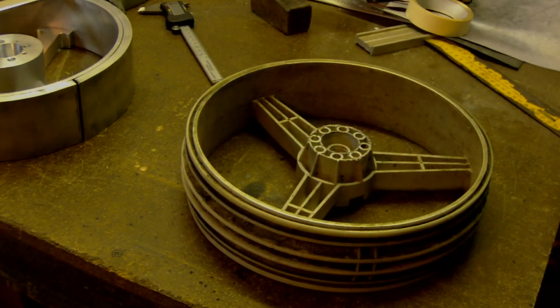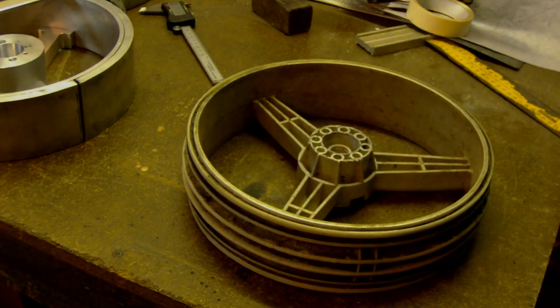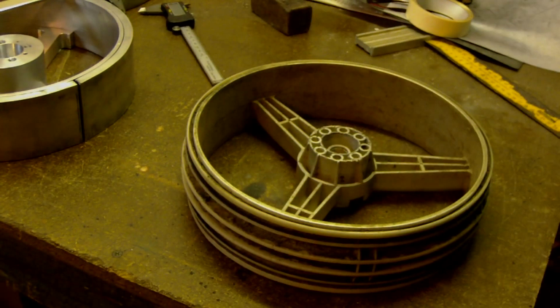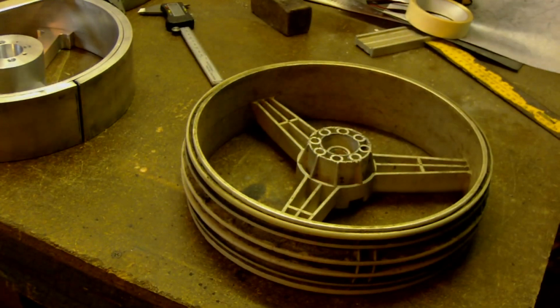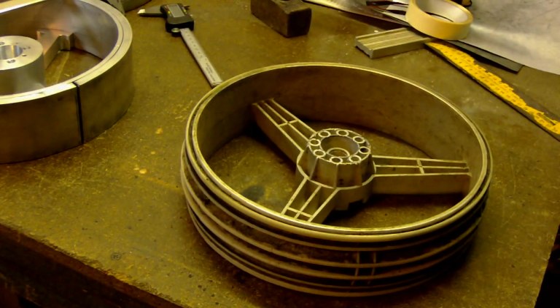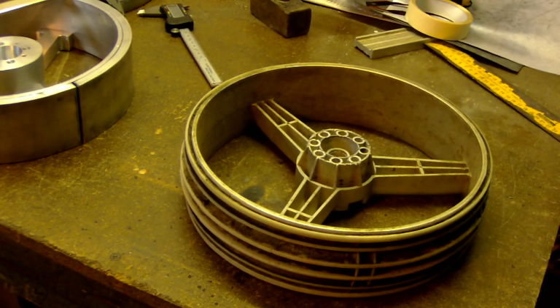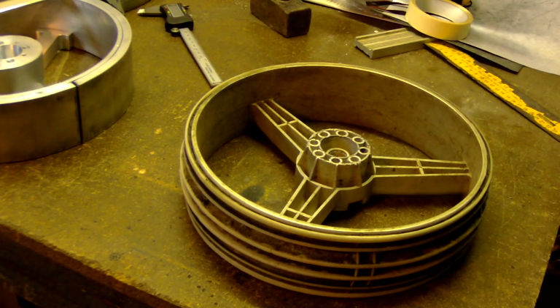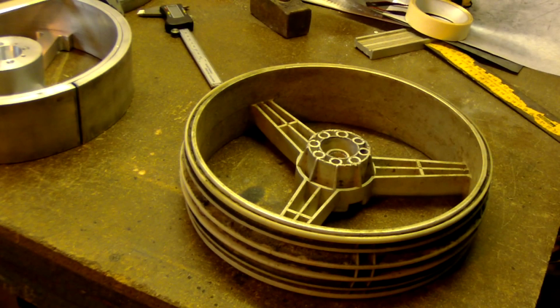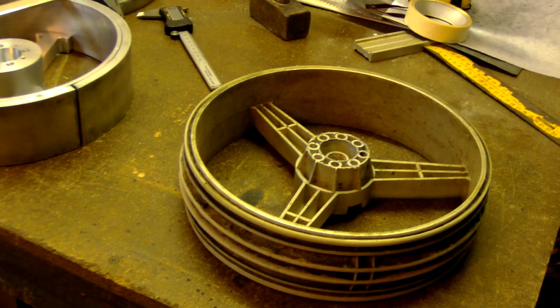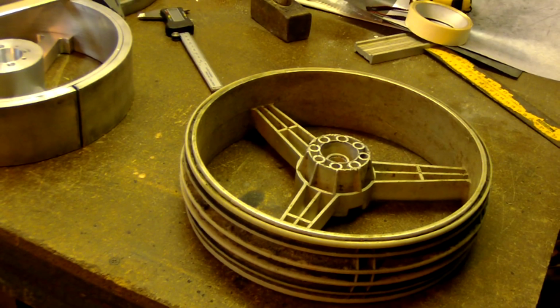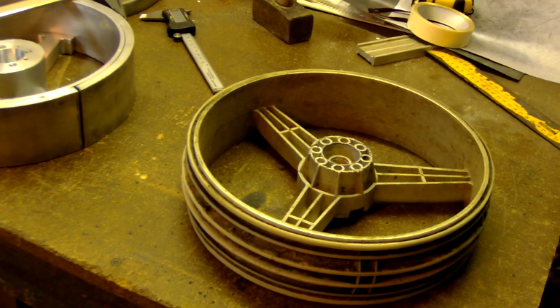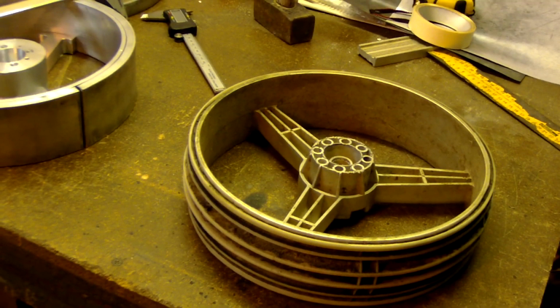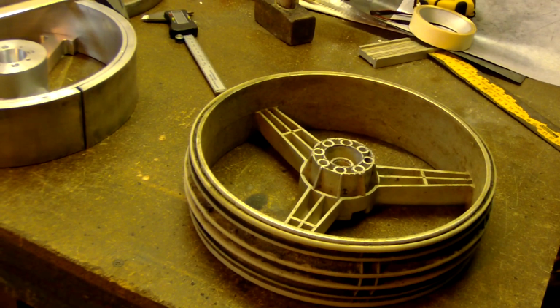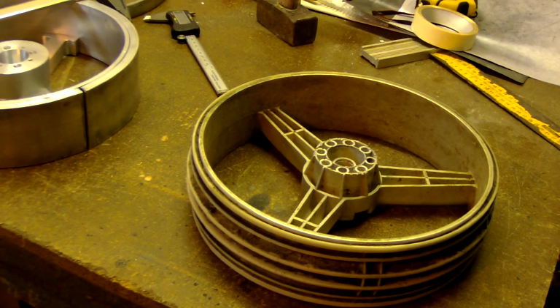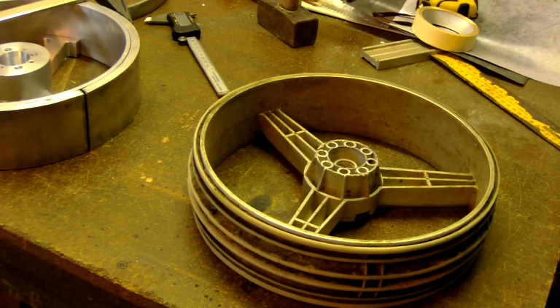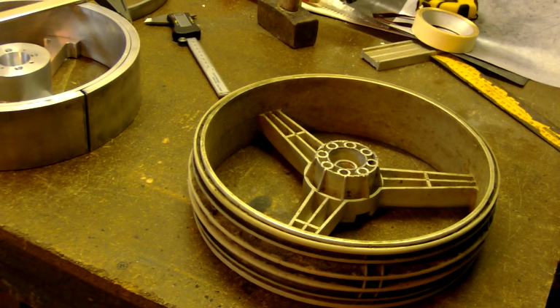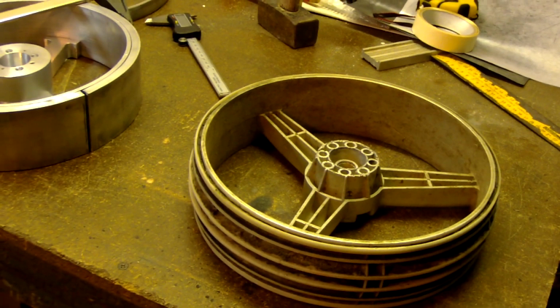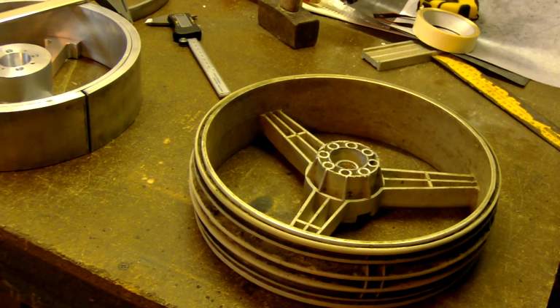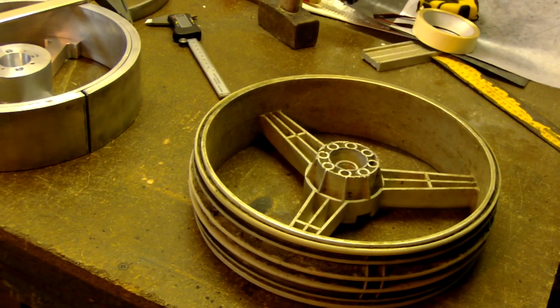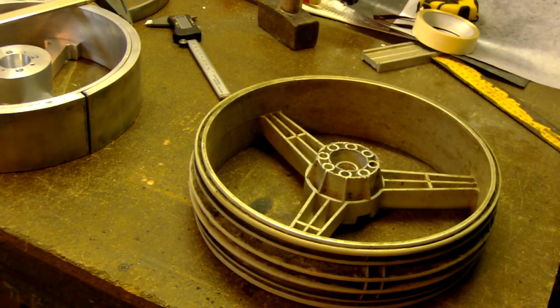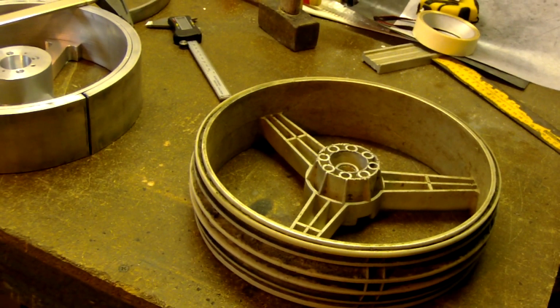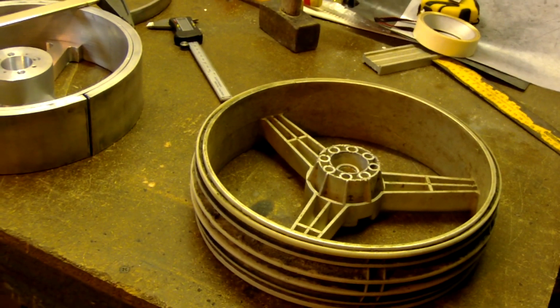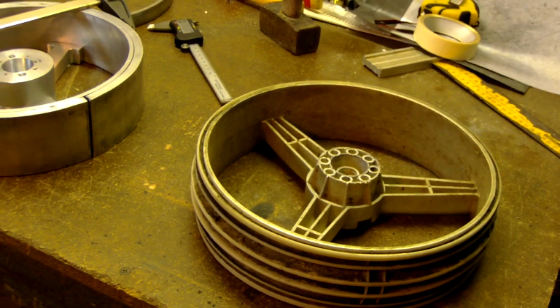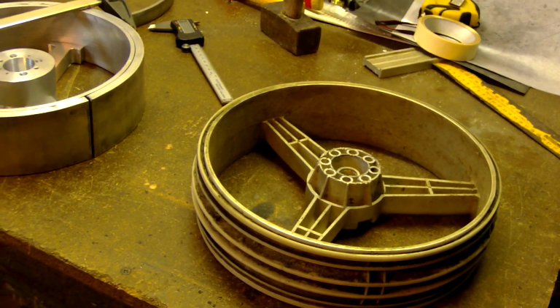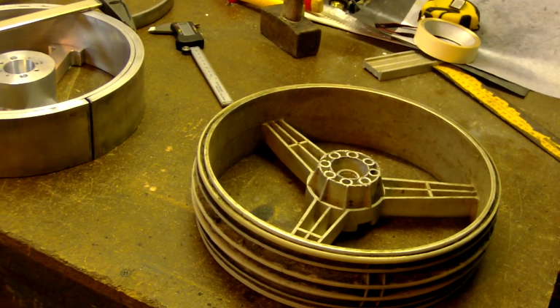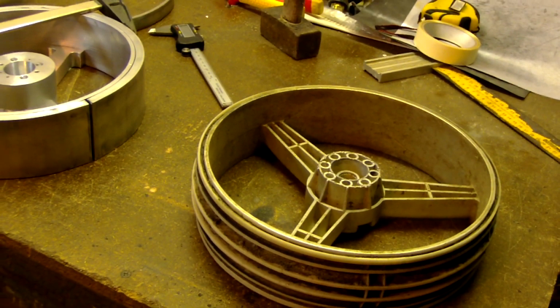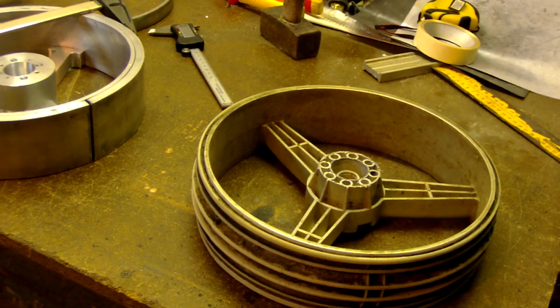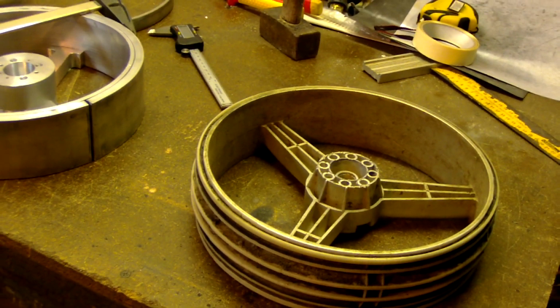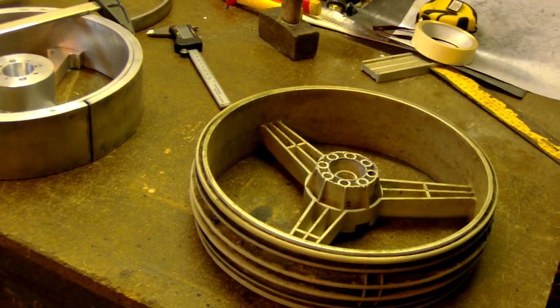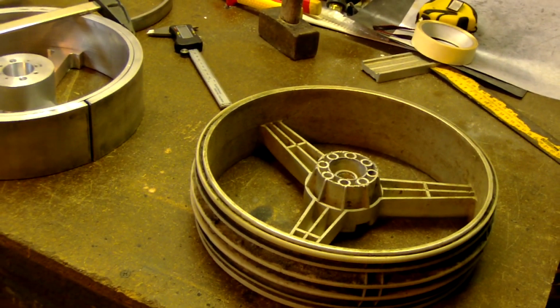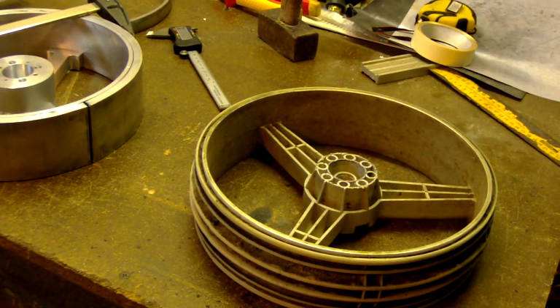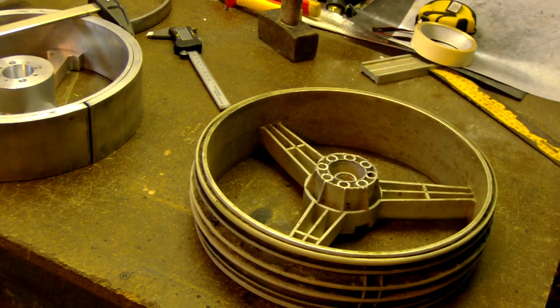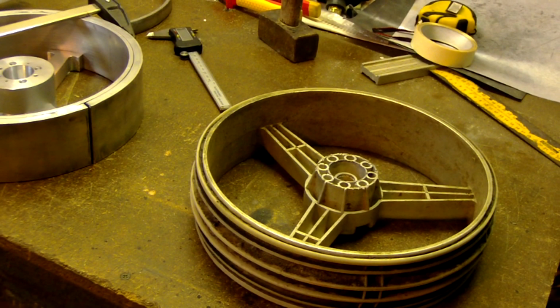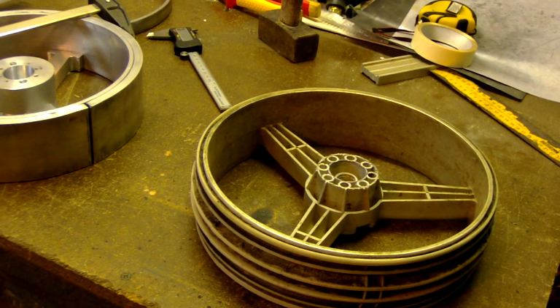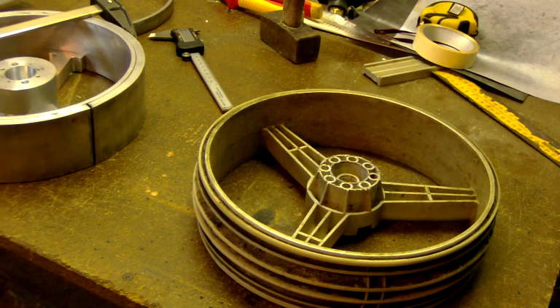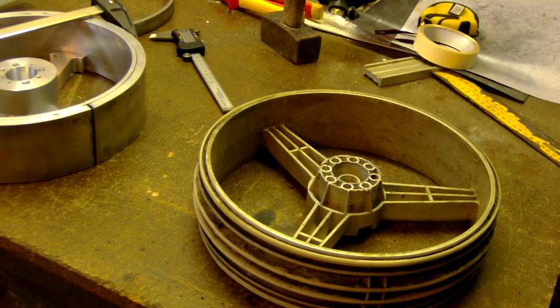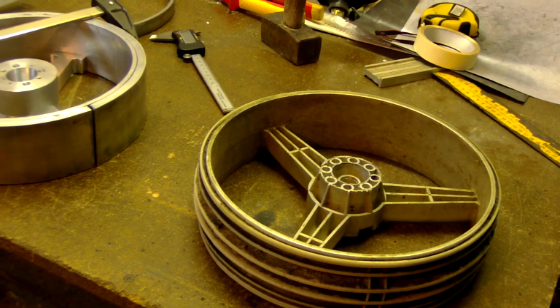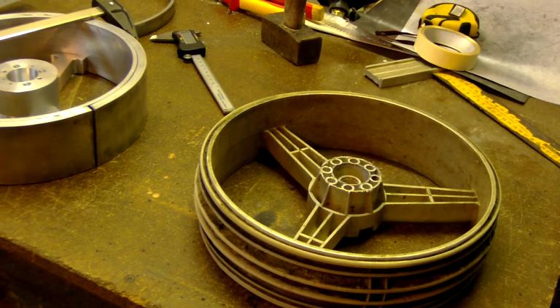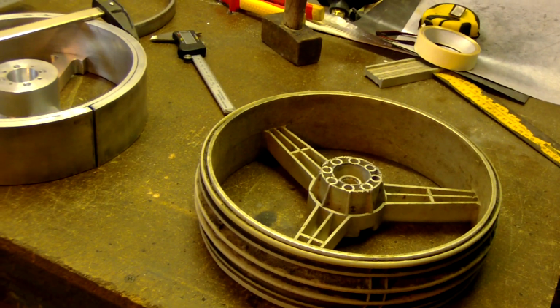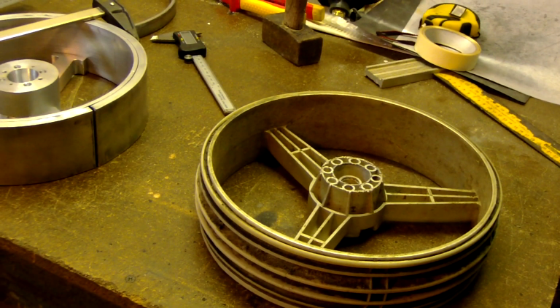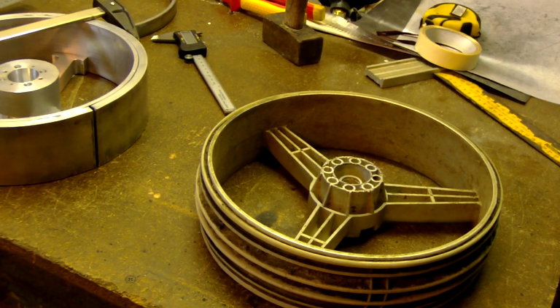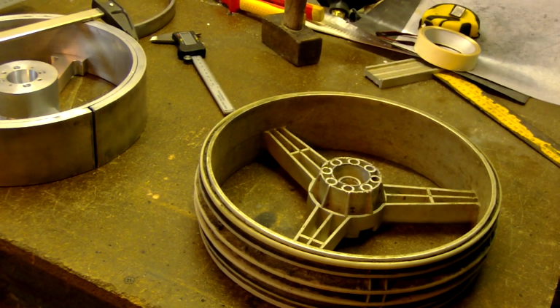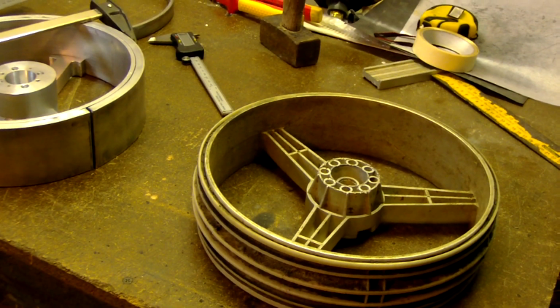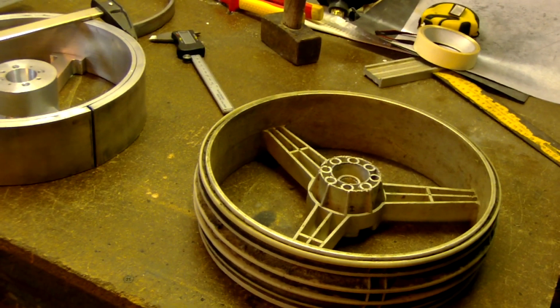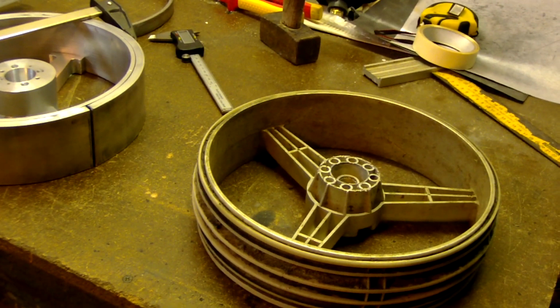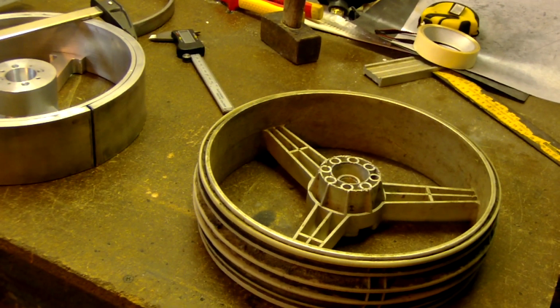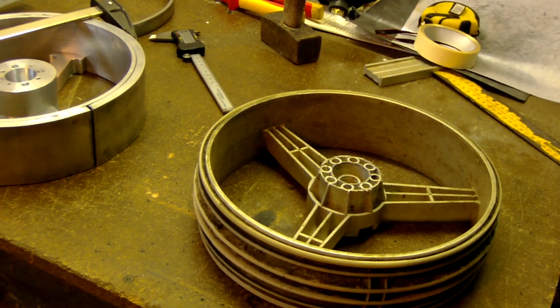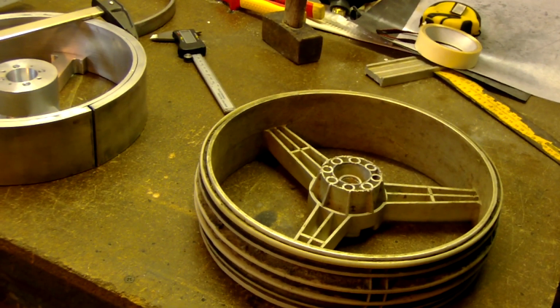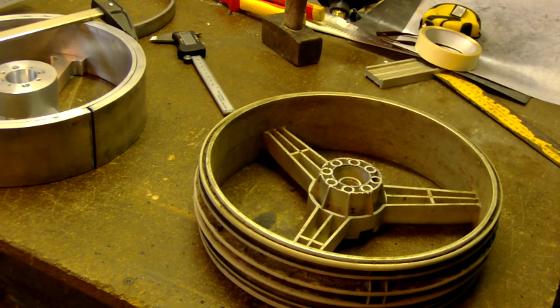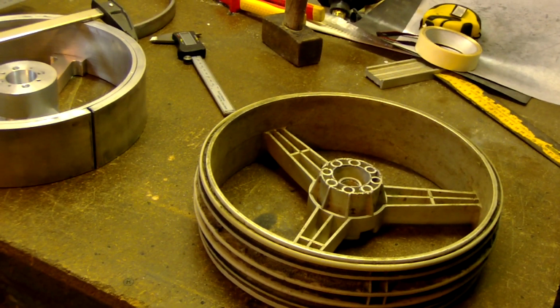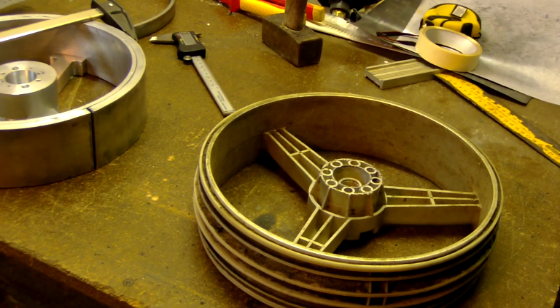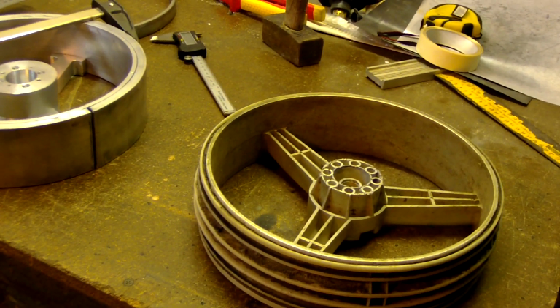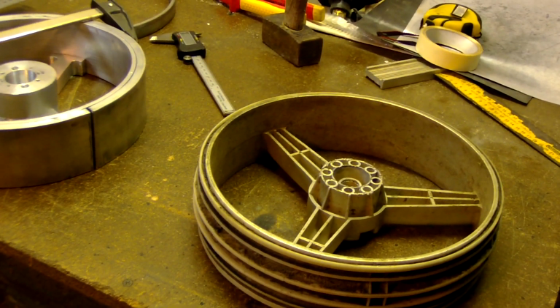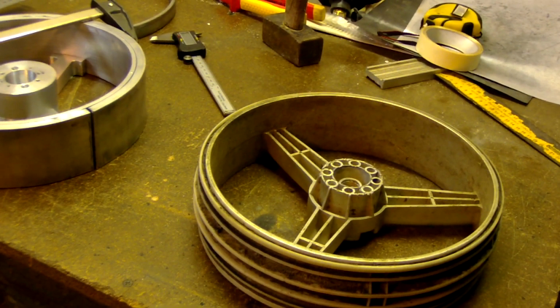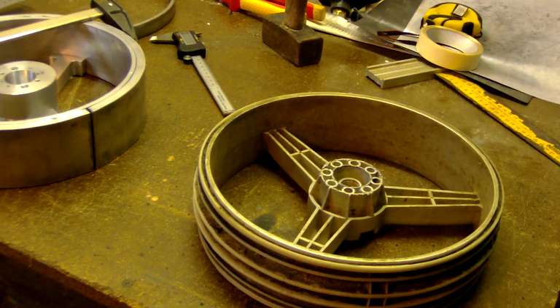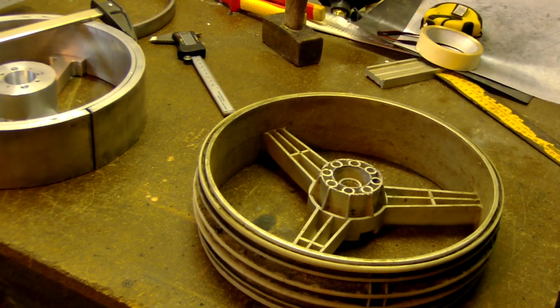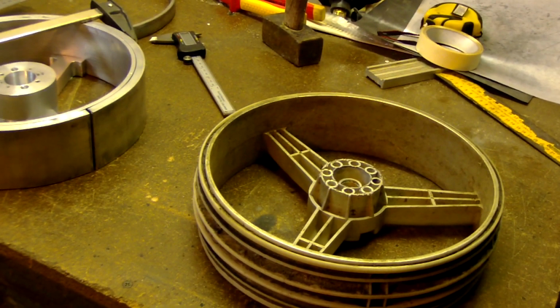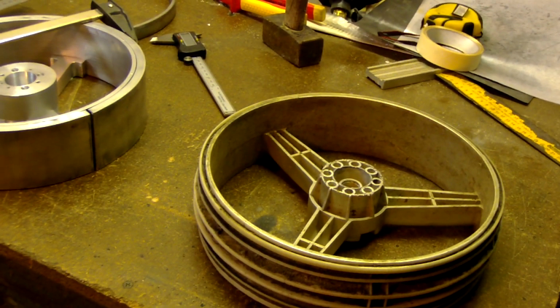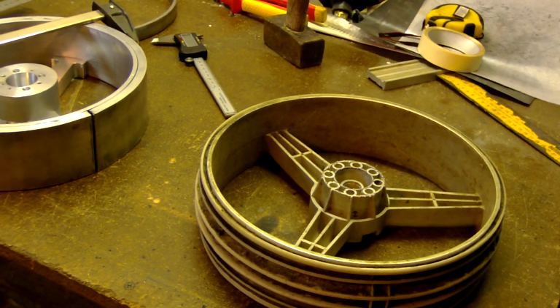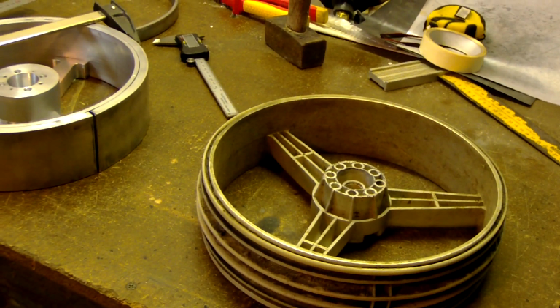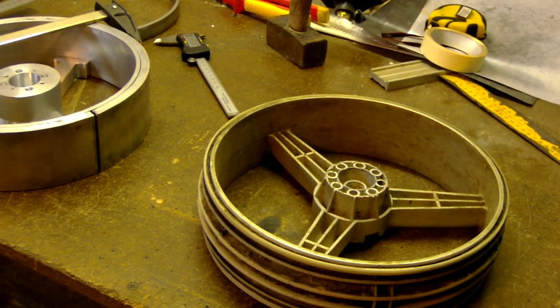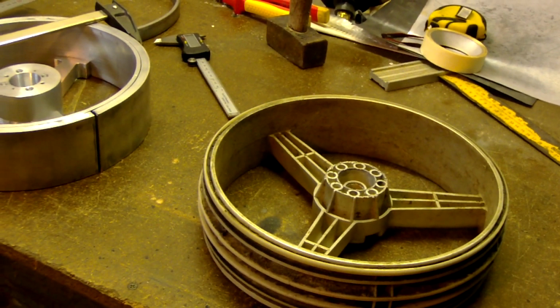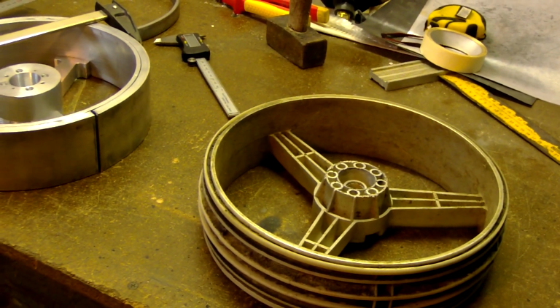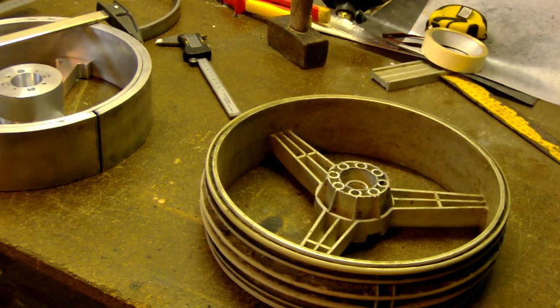Hello all, we are back in the shop for the VIP project, the dual golf cart.